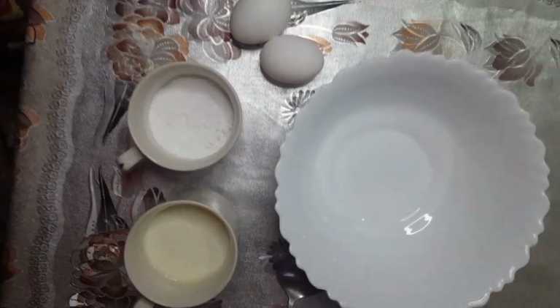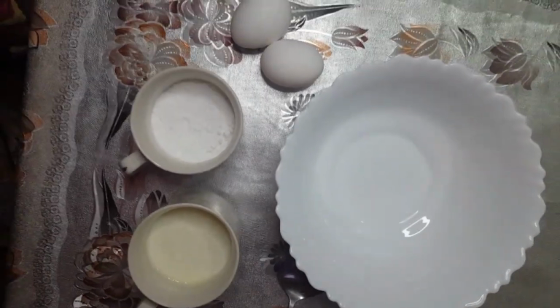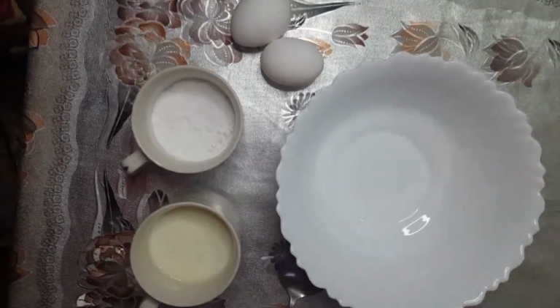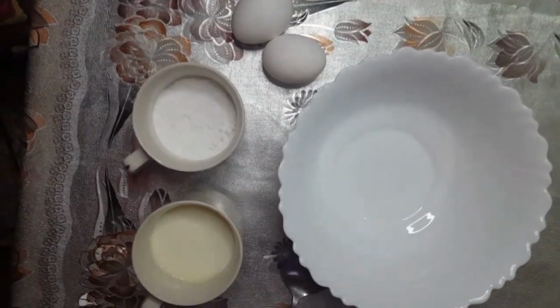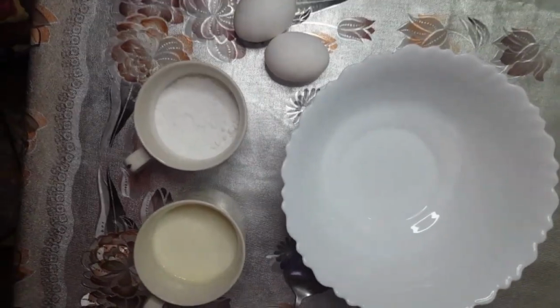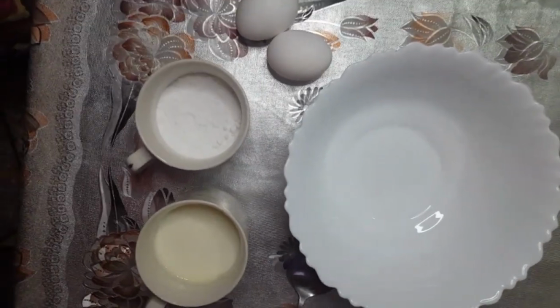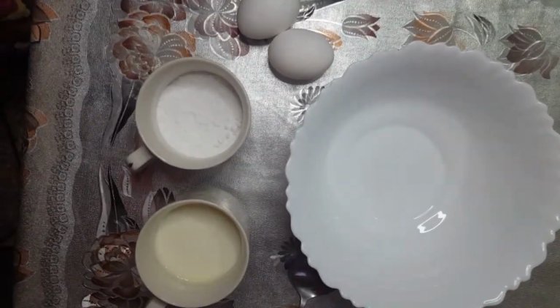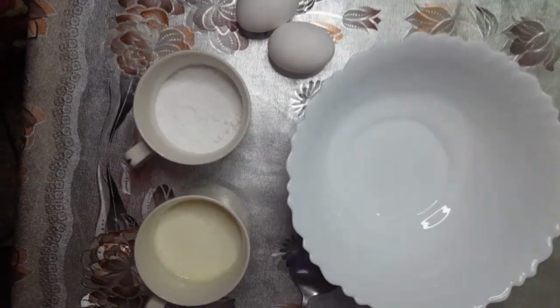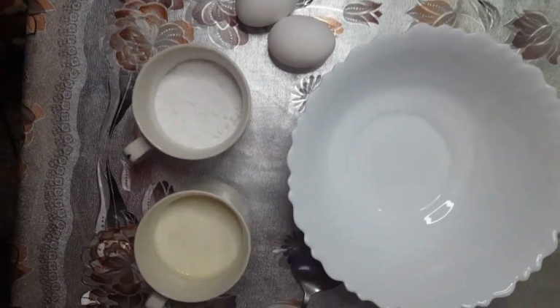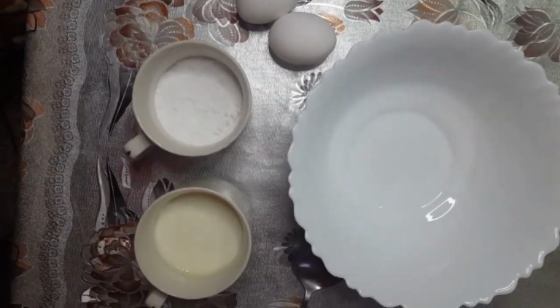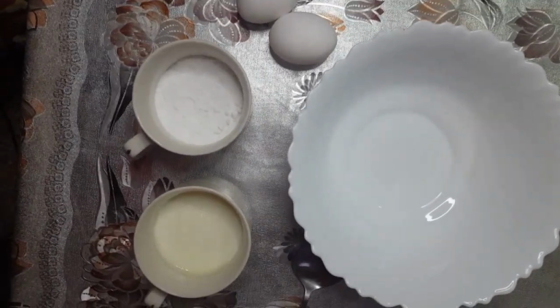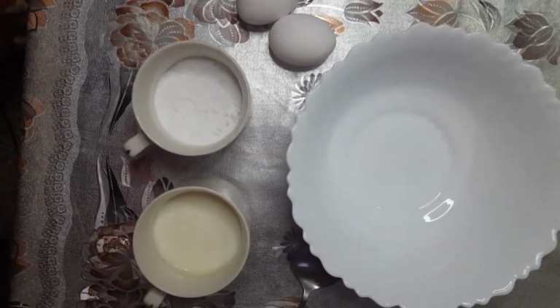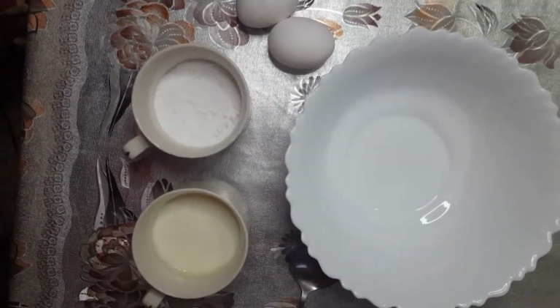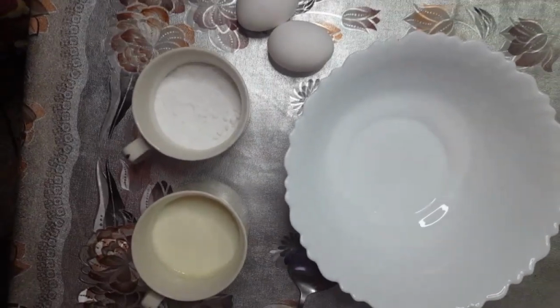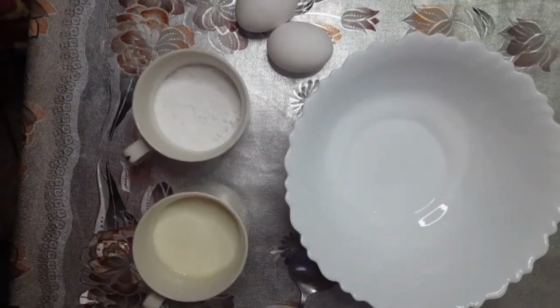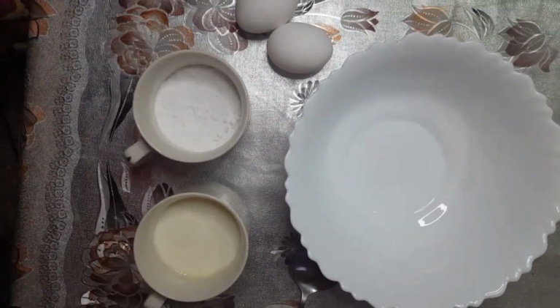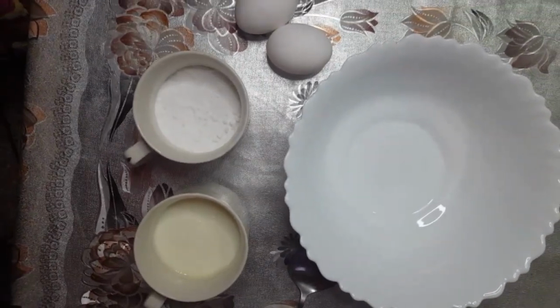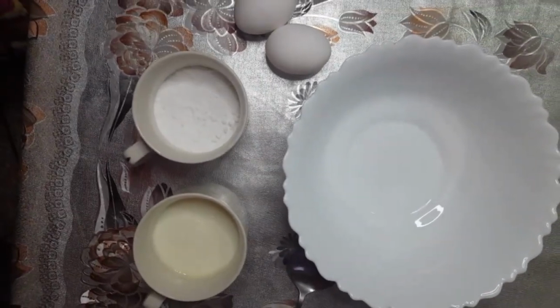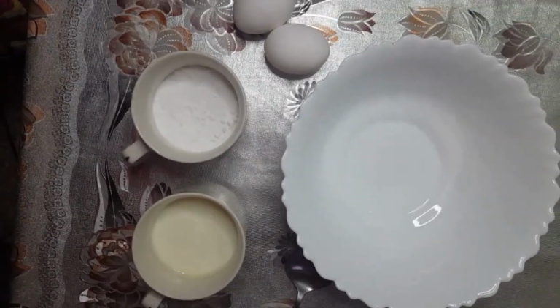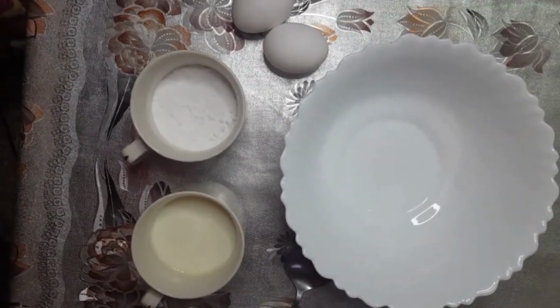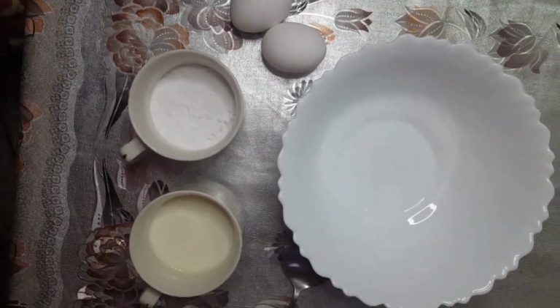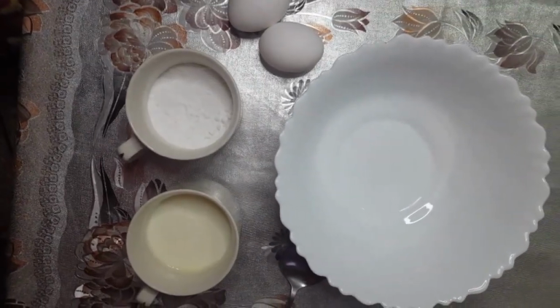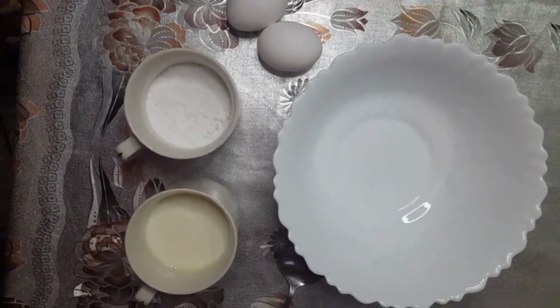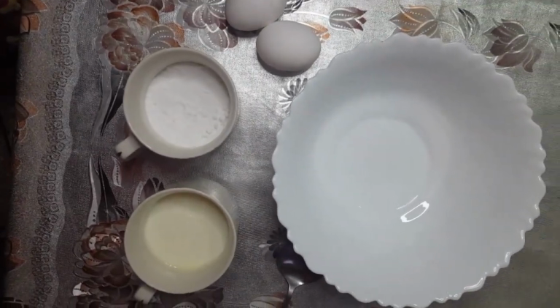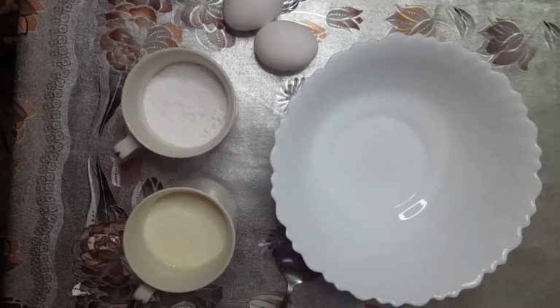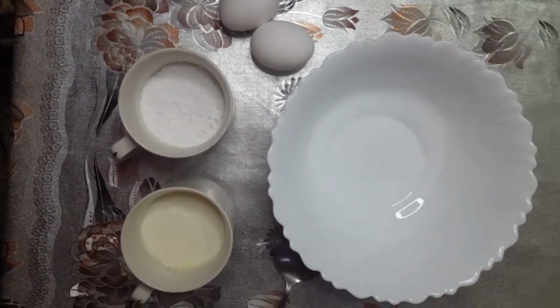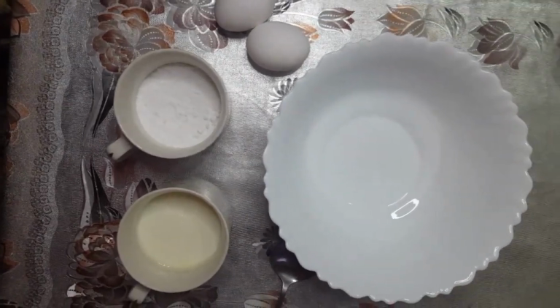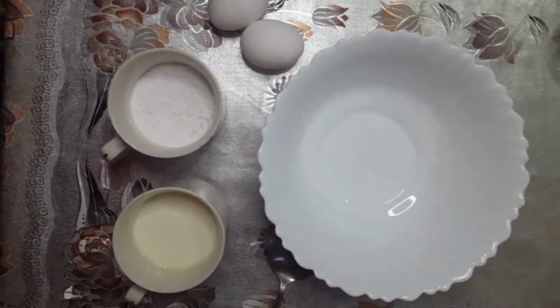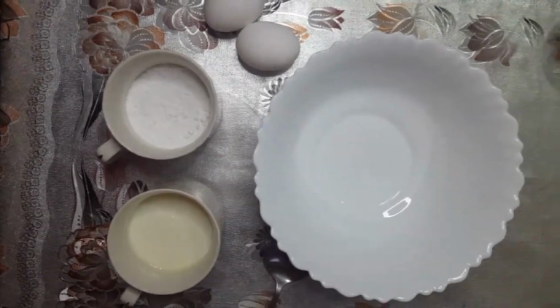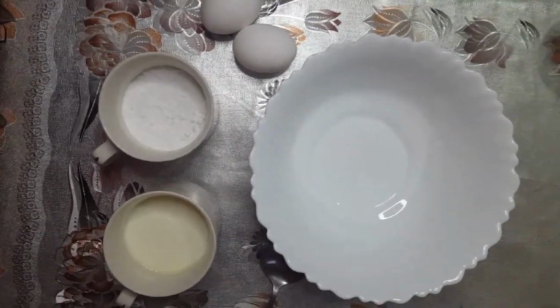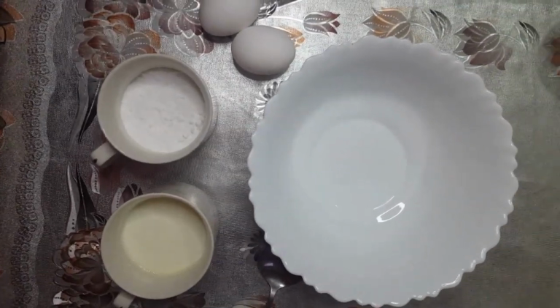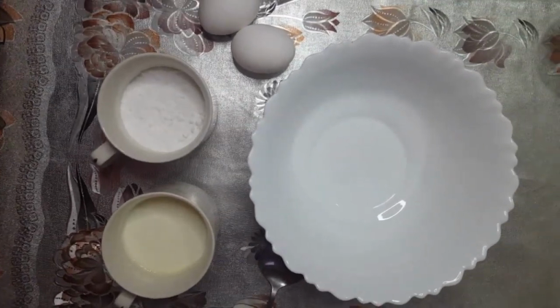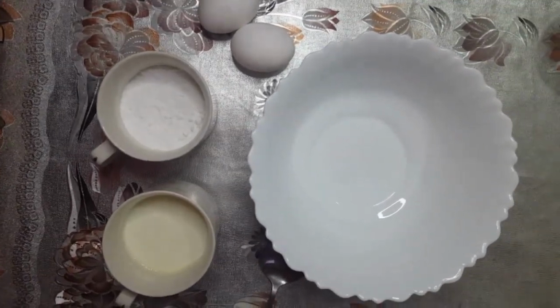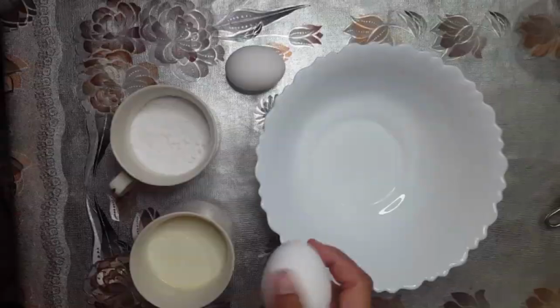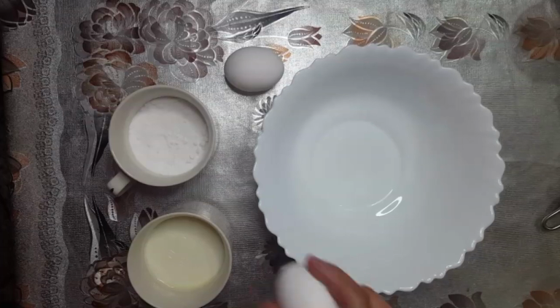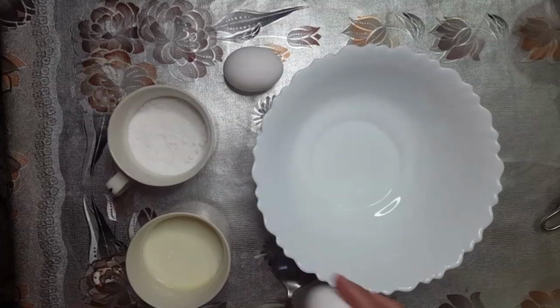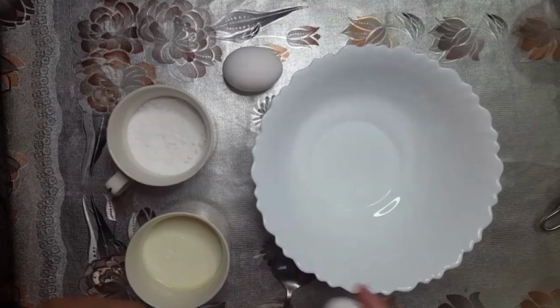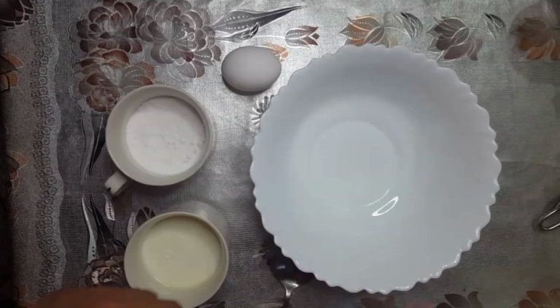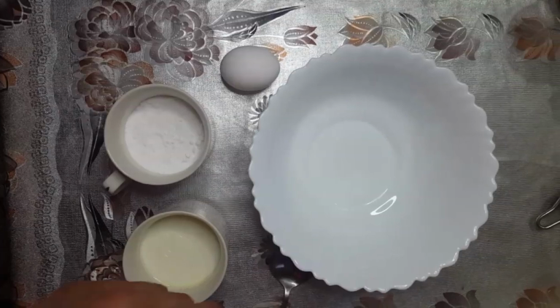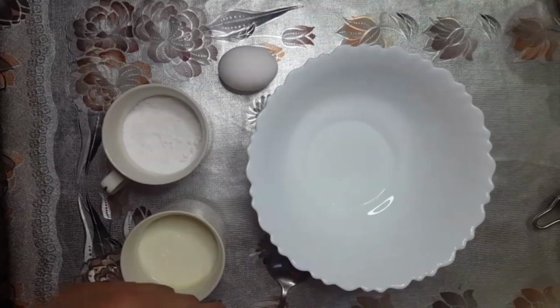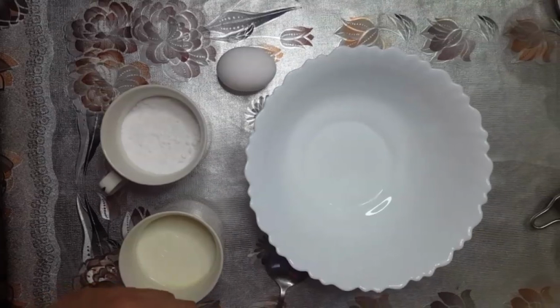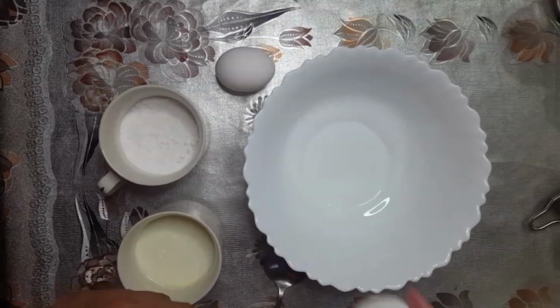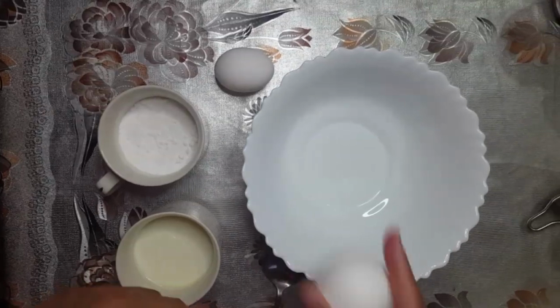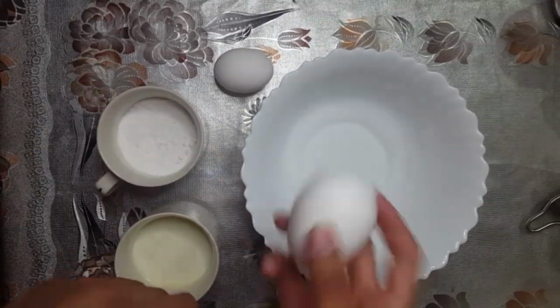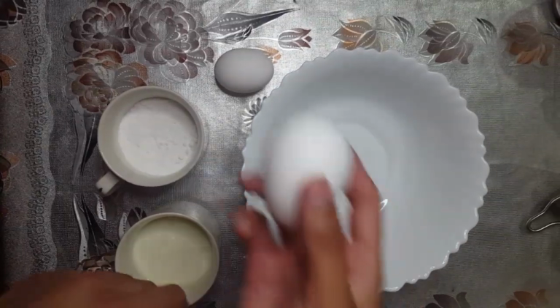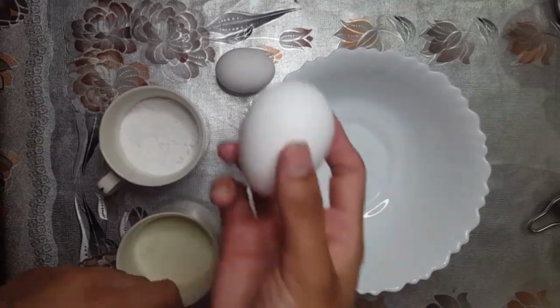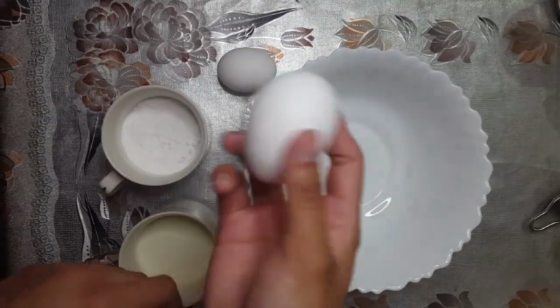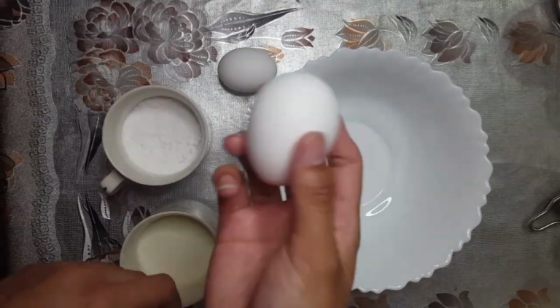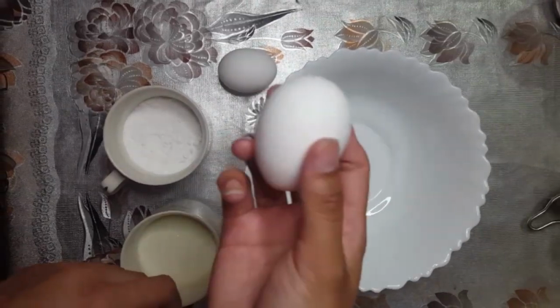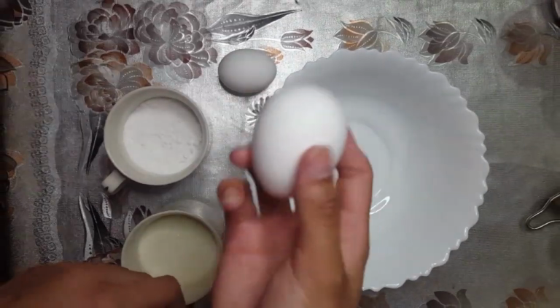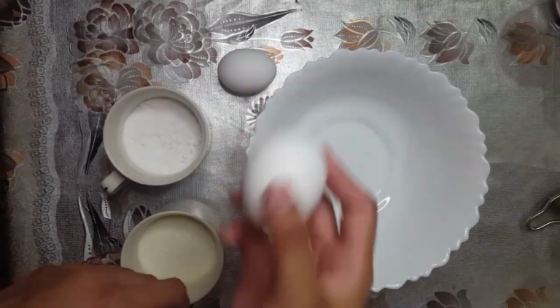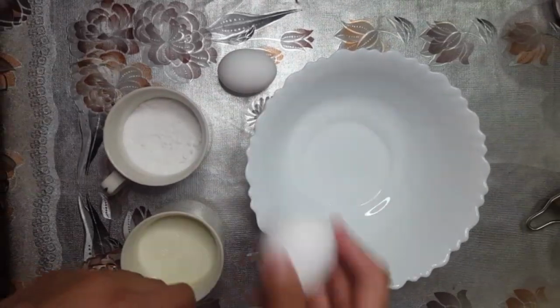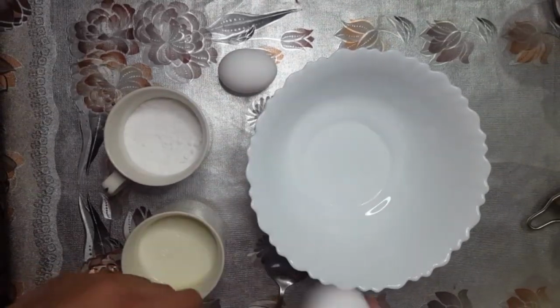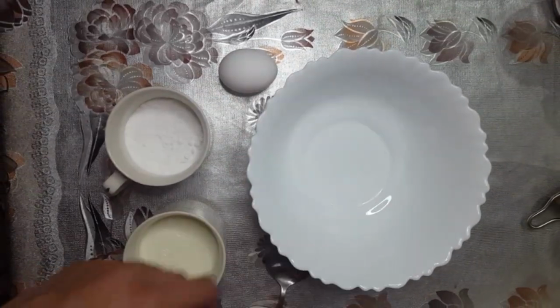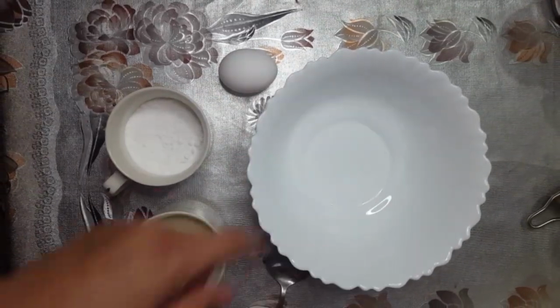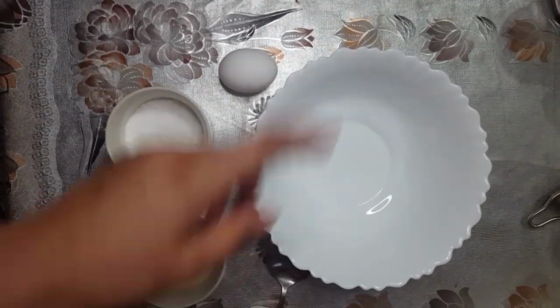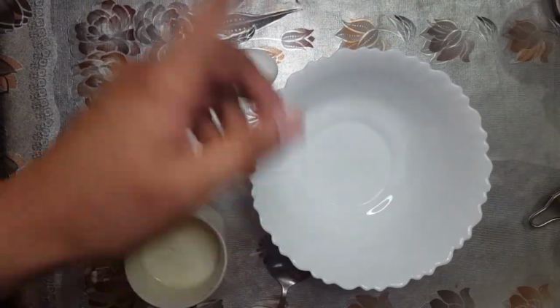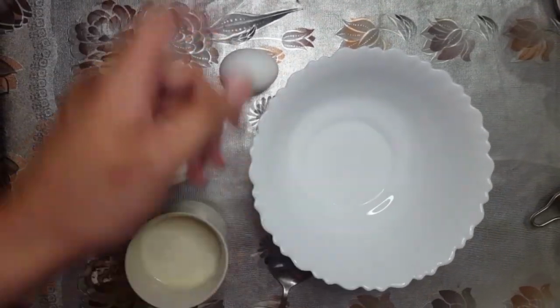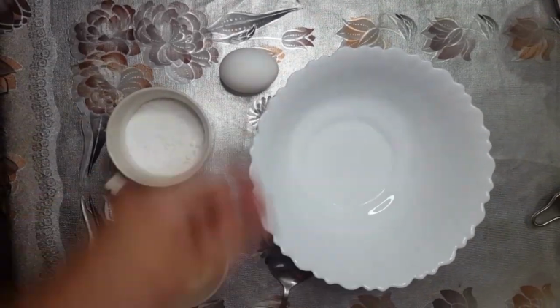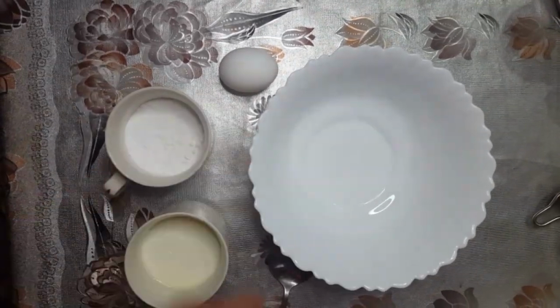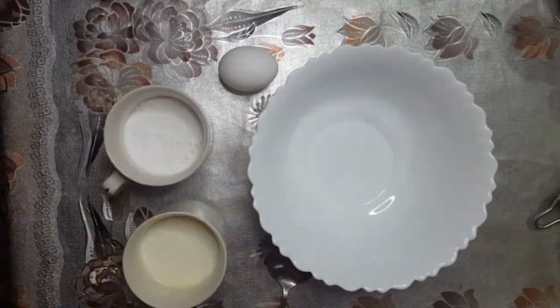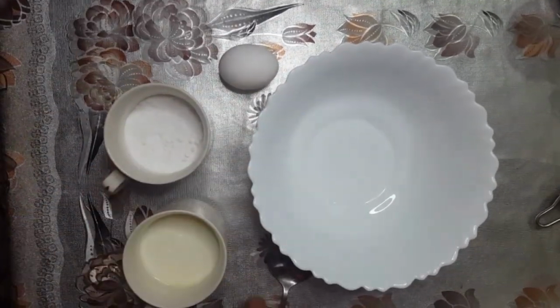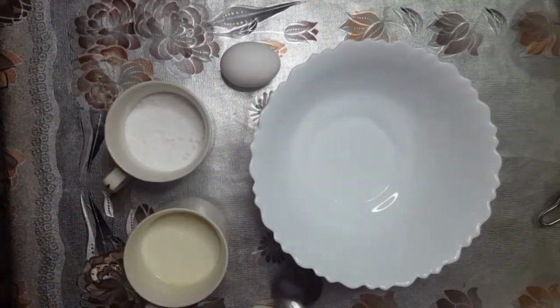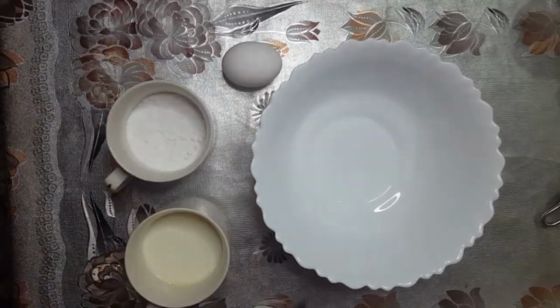First of all, I am going to take an egg and I am going to break it.